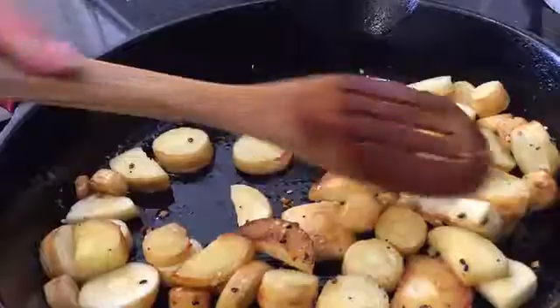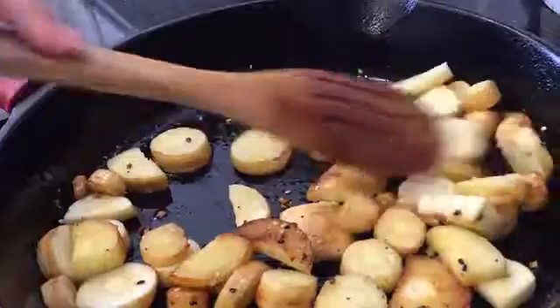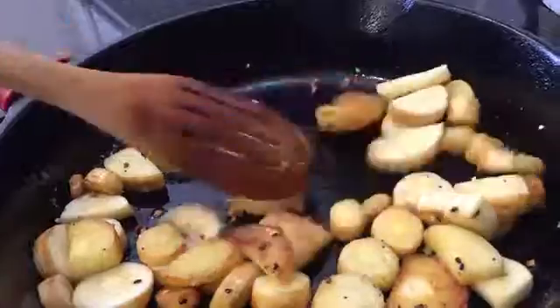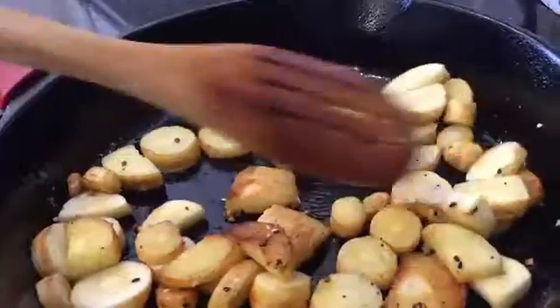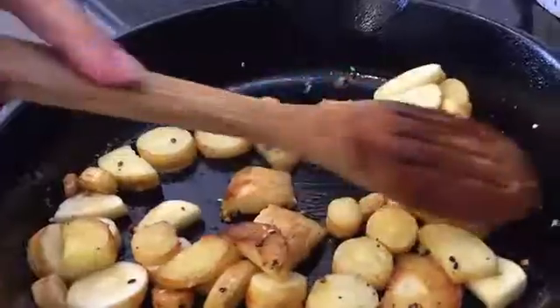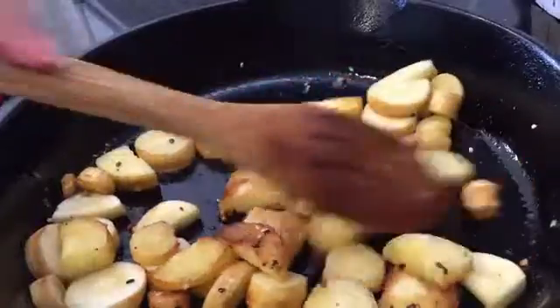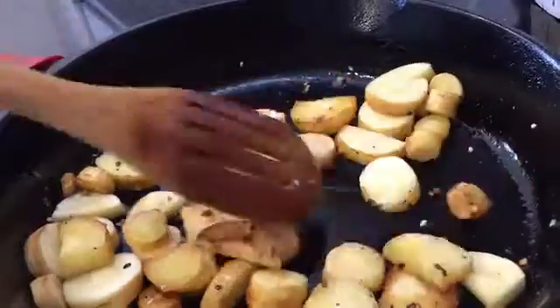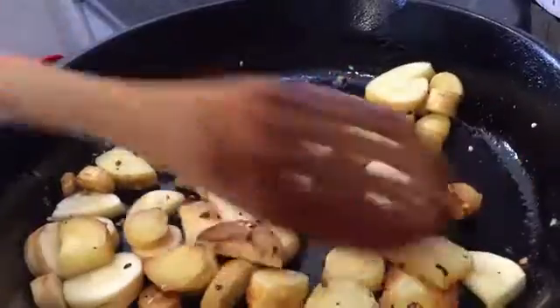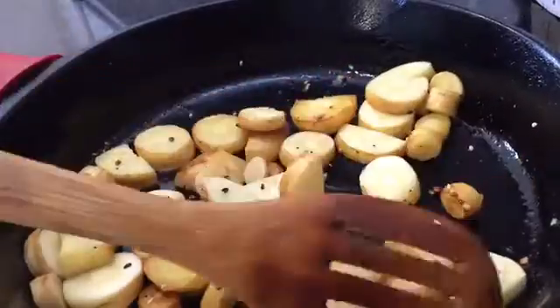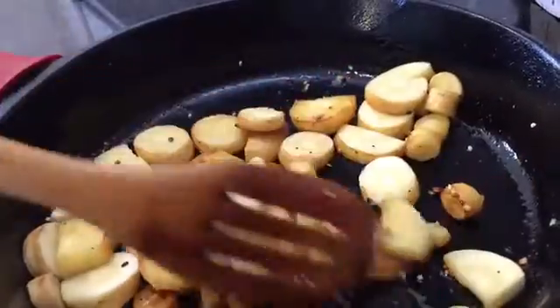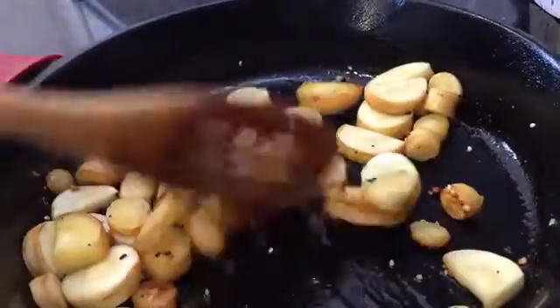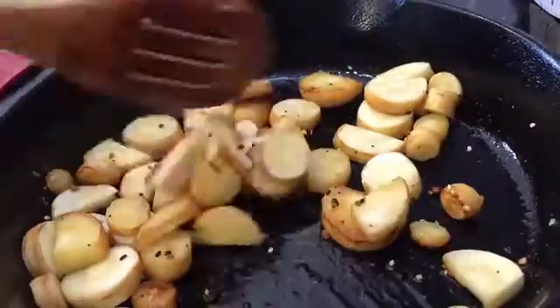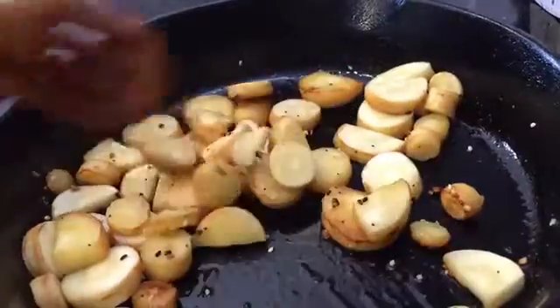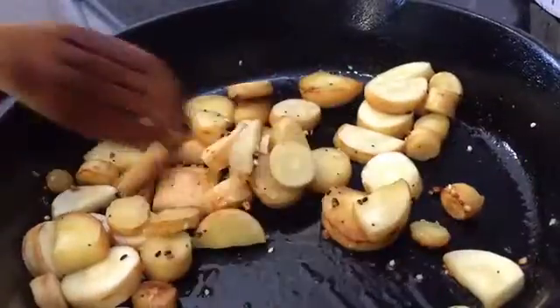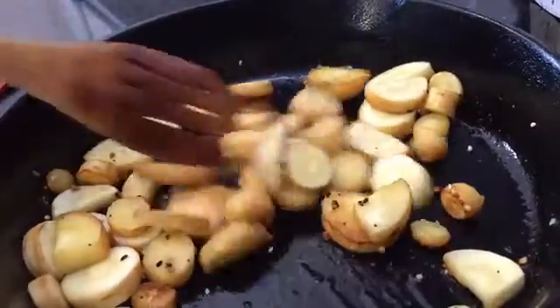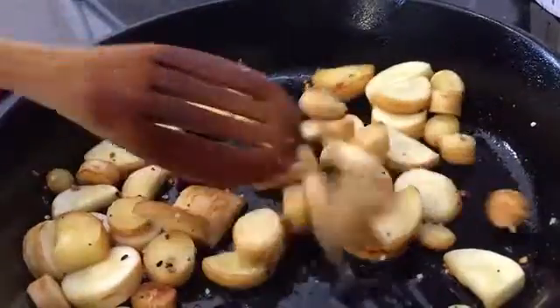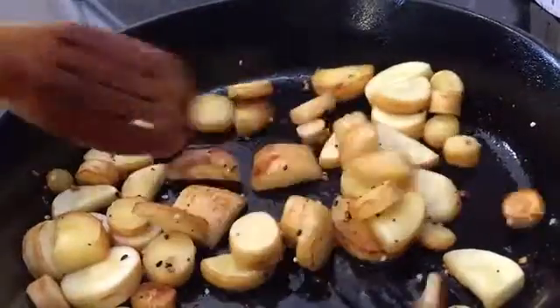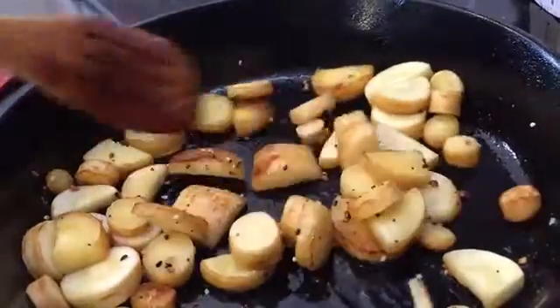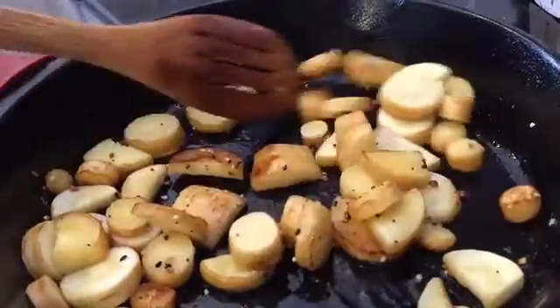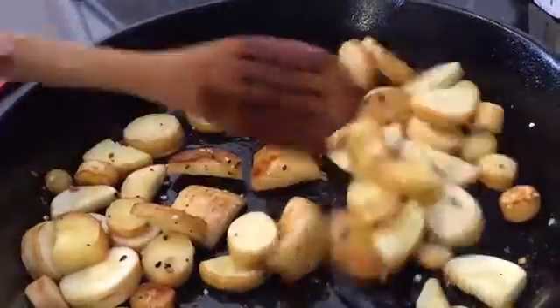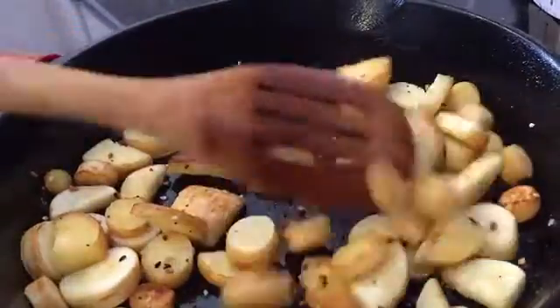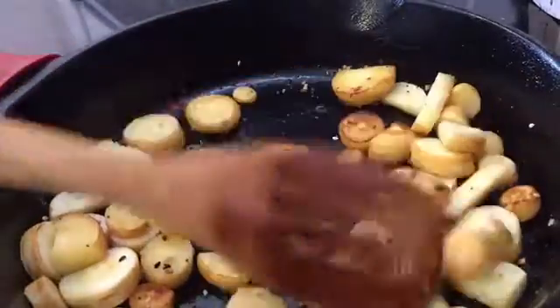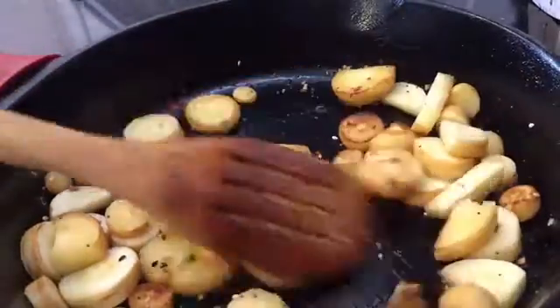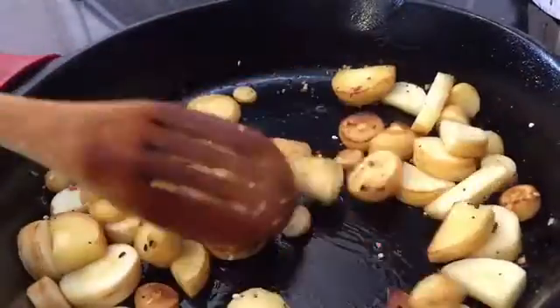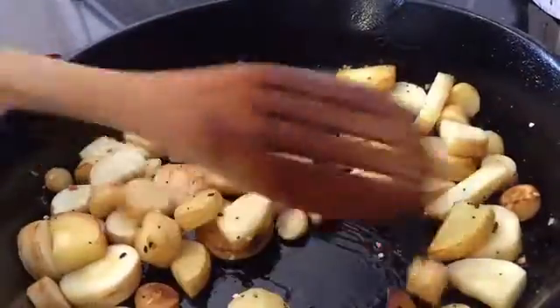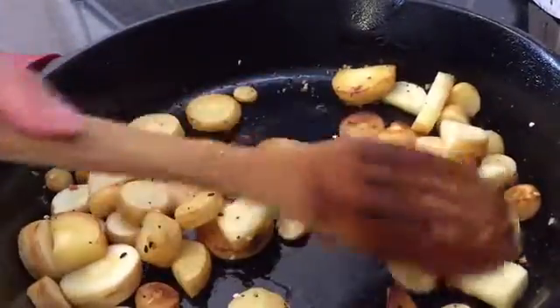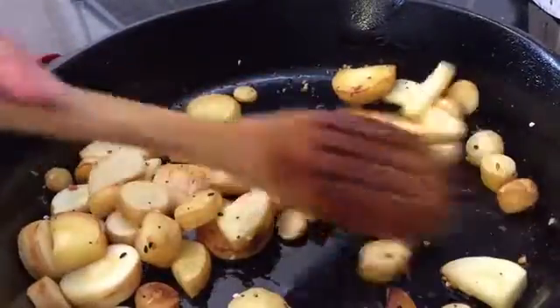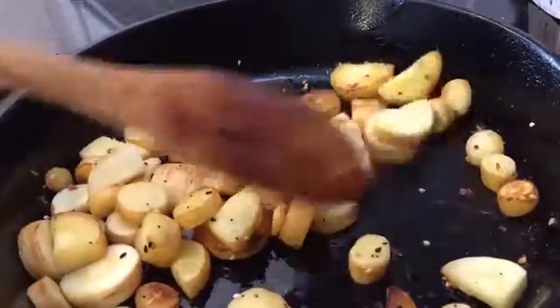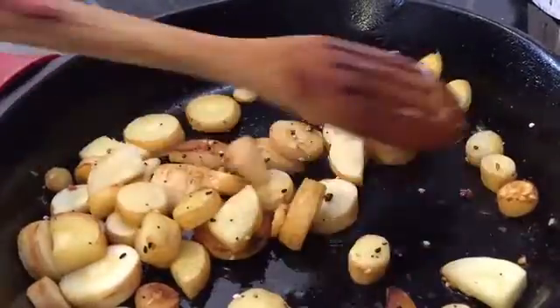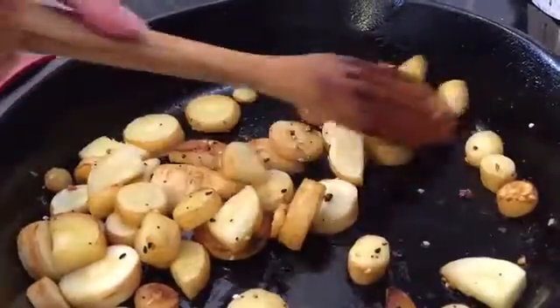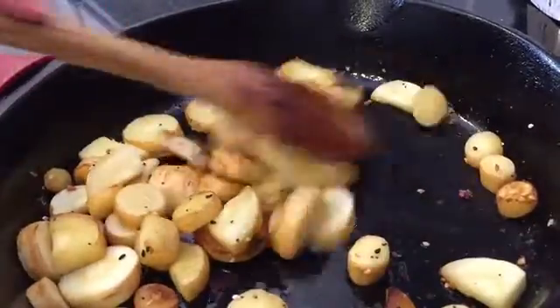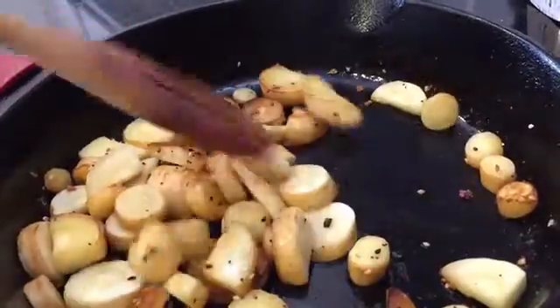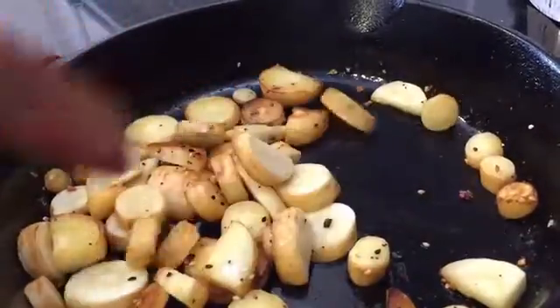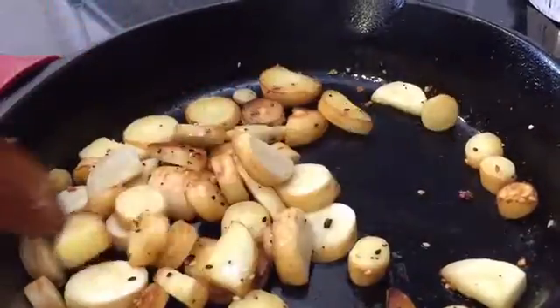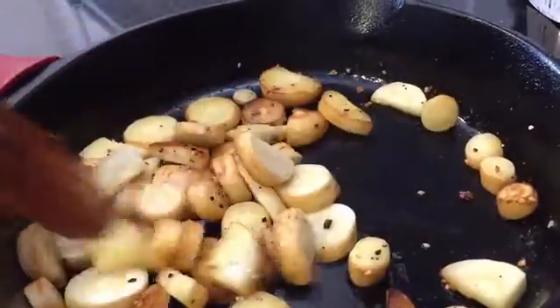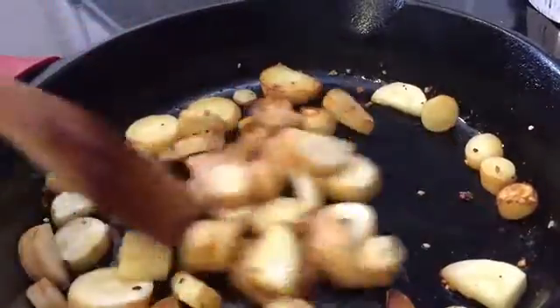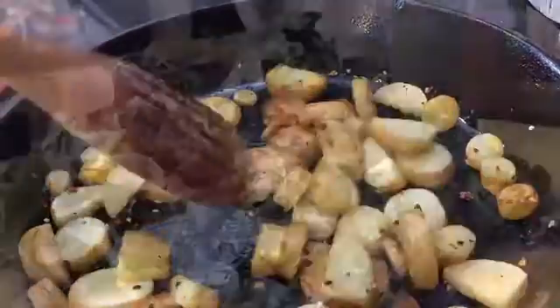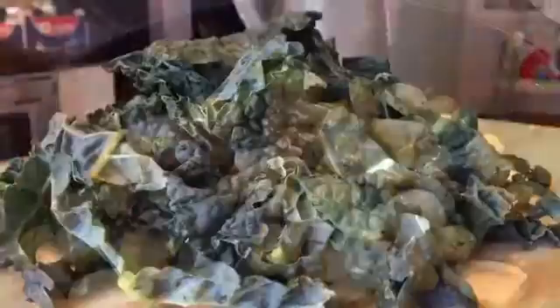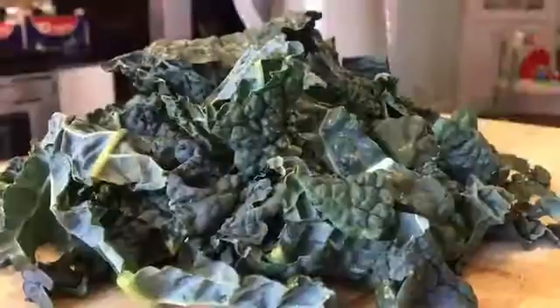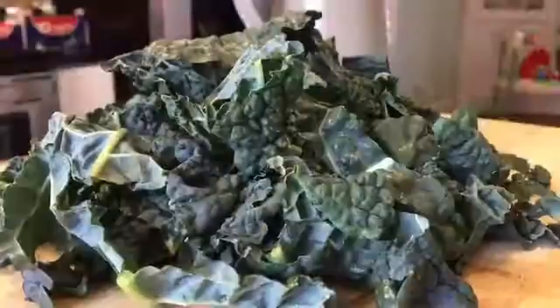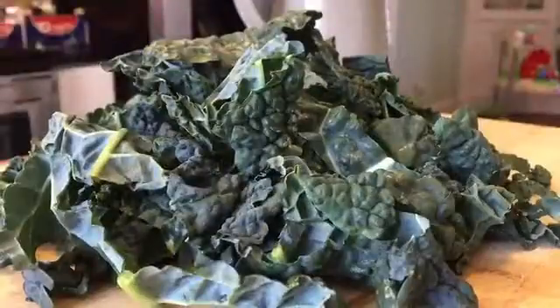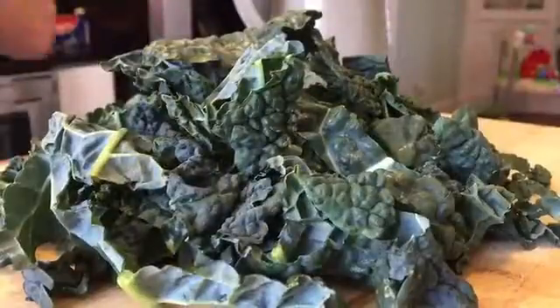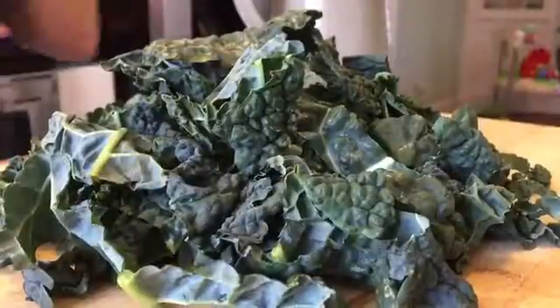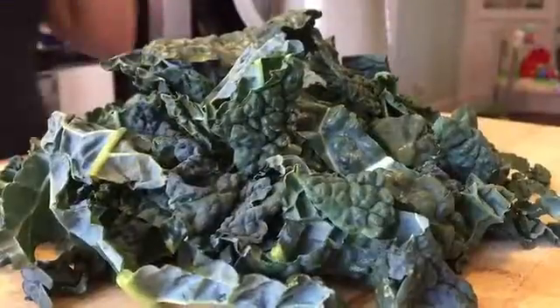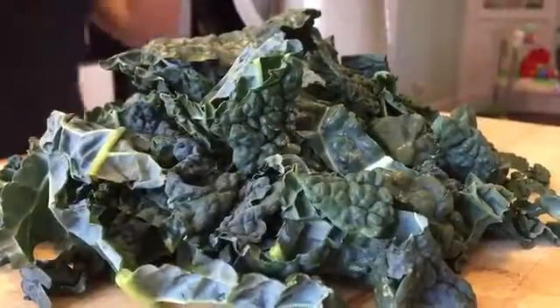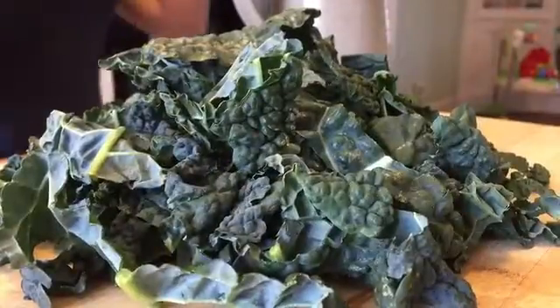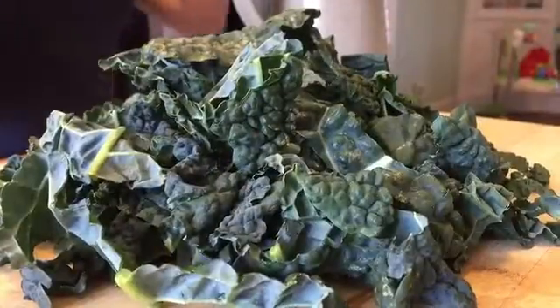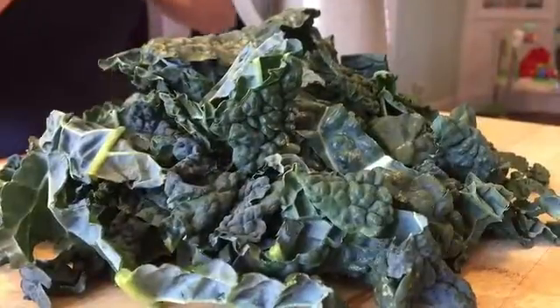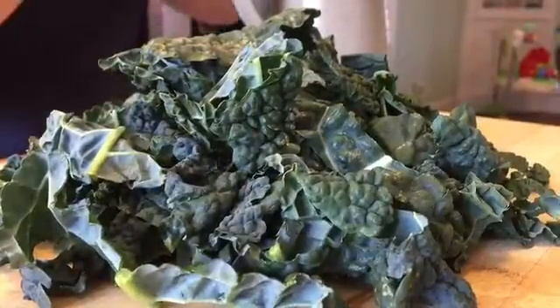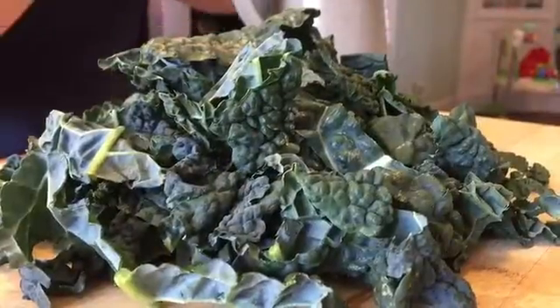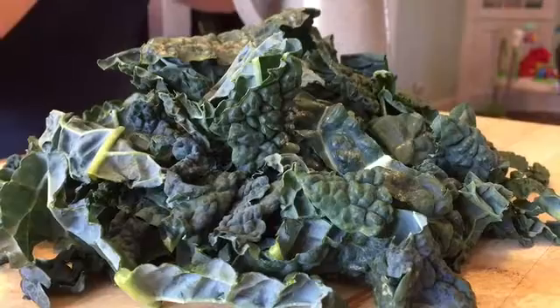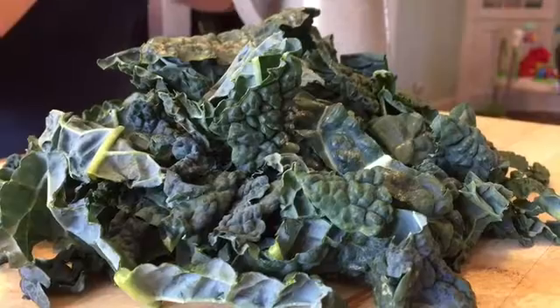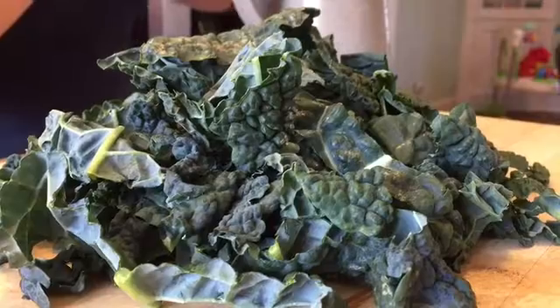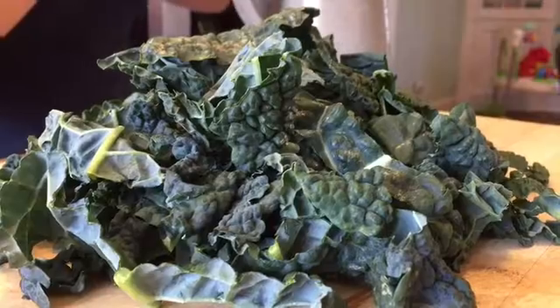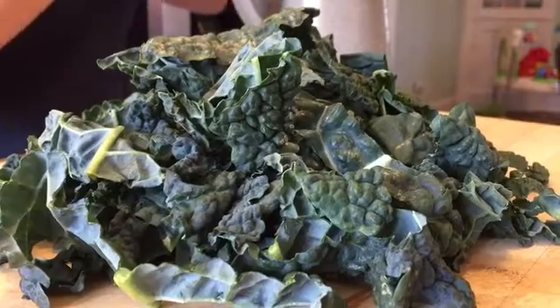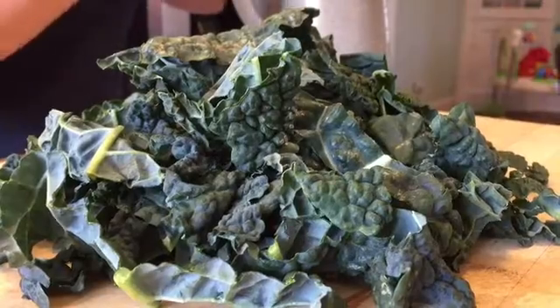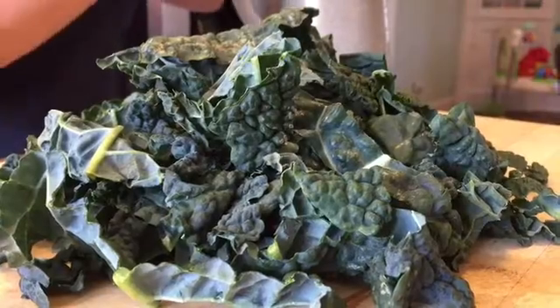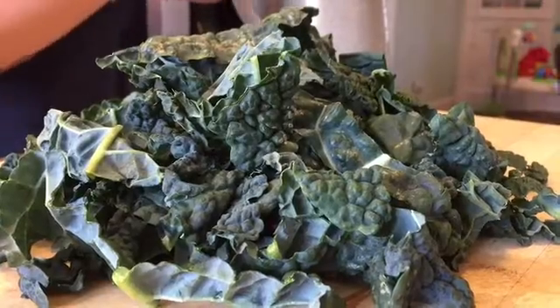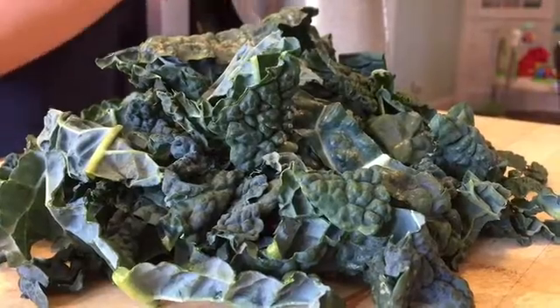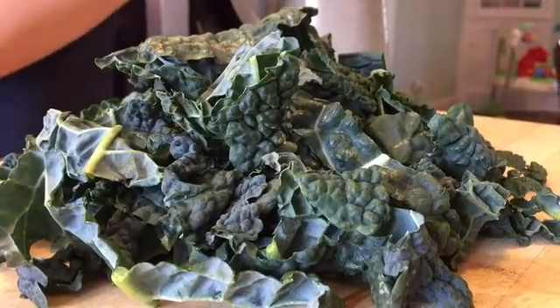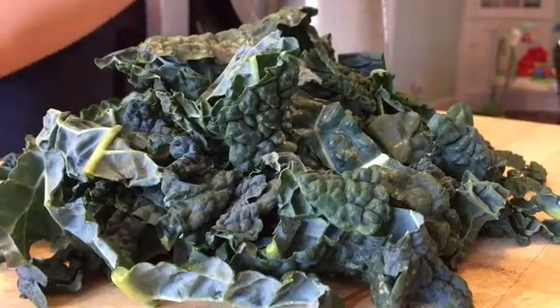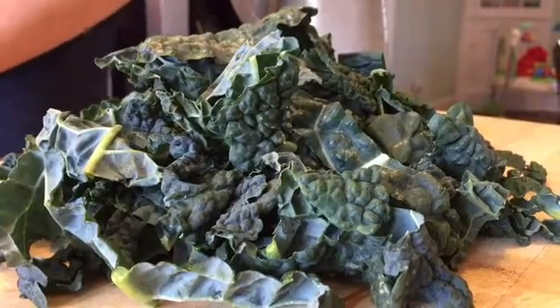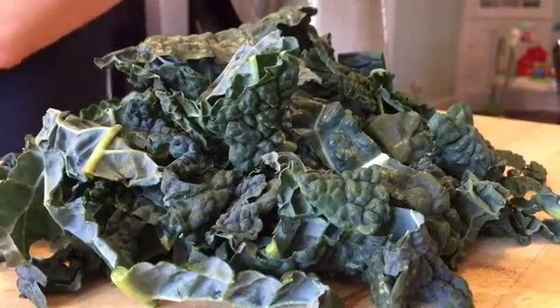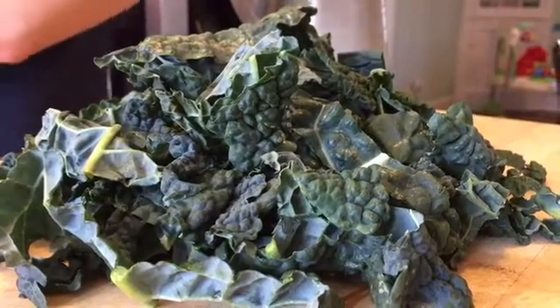Are you looking for a new approach in the kitchen but unsure of where to start? Ryana Batiste and her new business, The New School Kitchen, have some ideas.